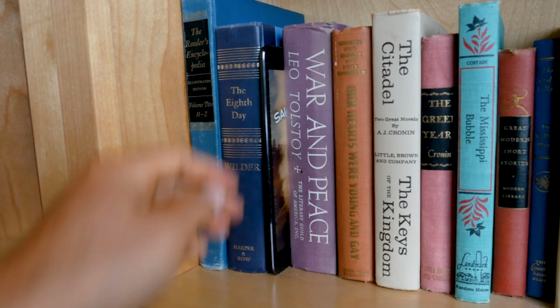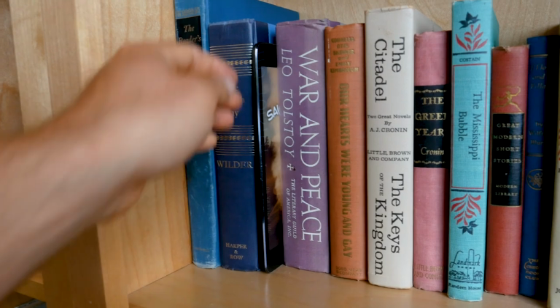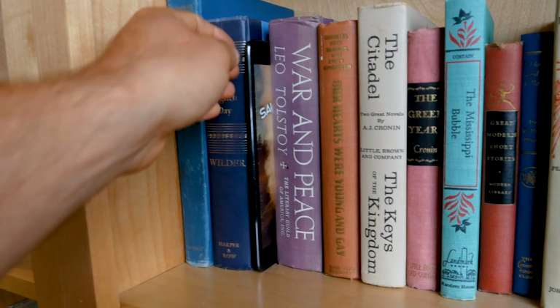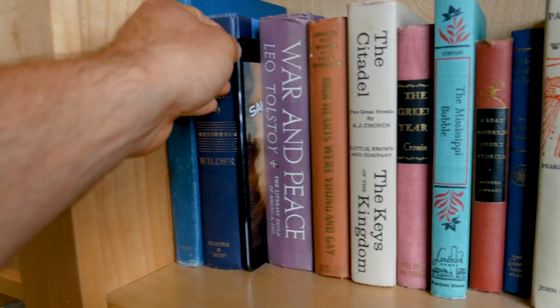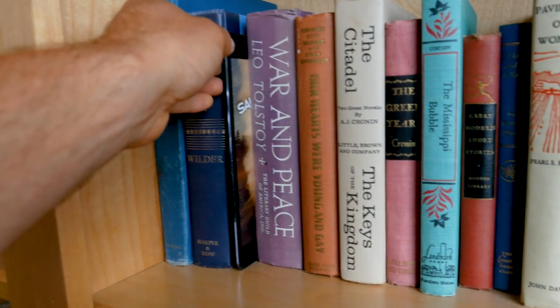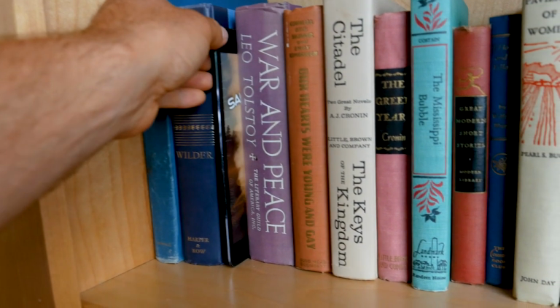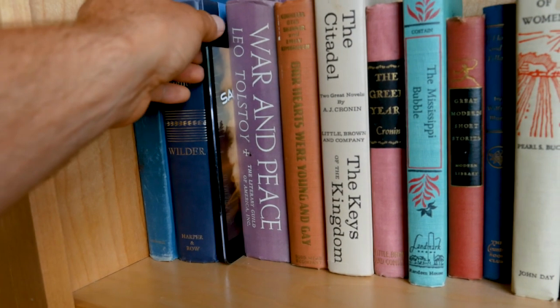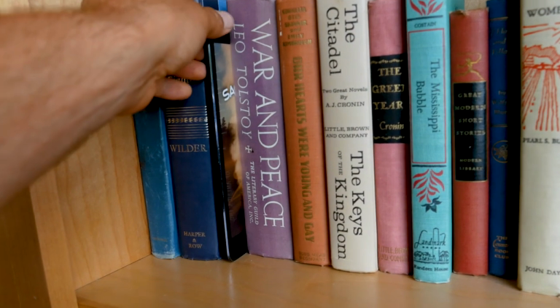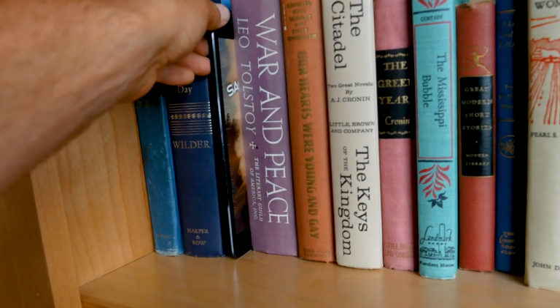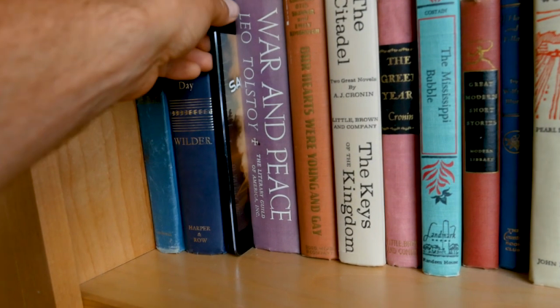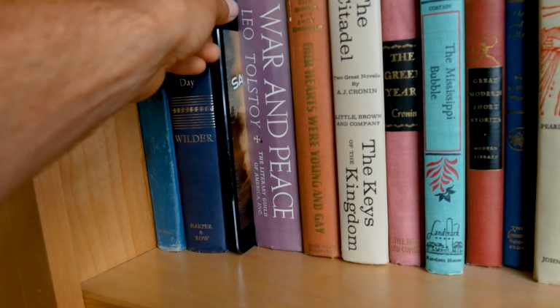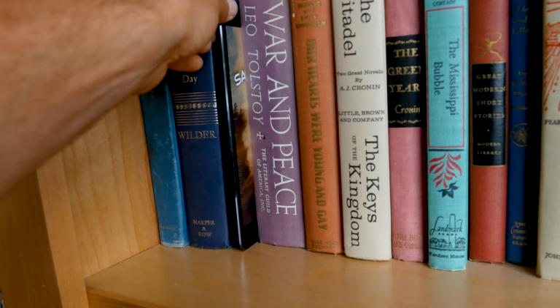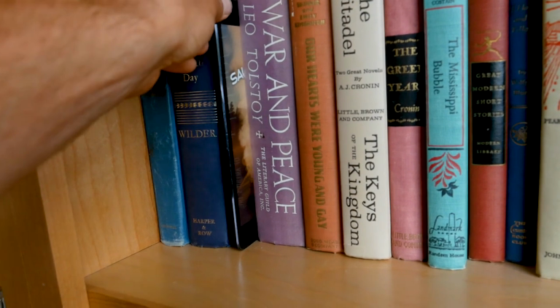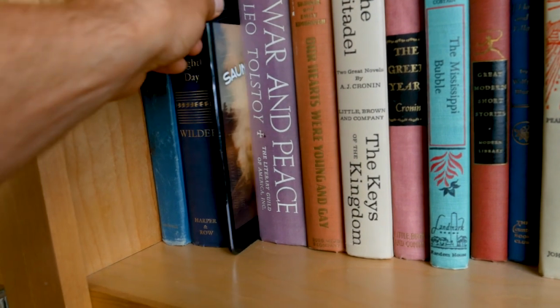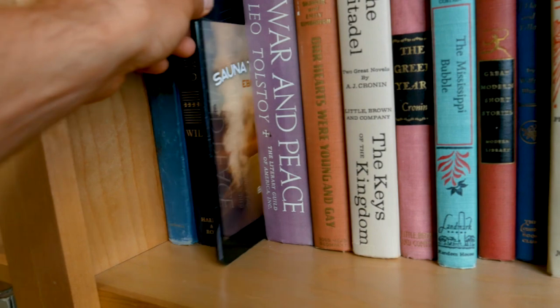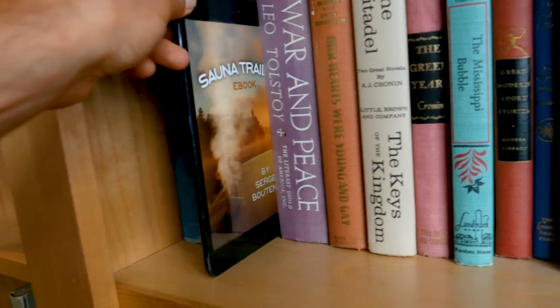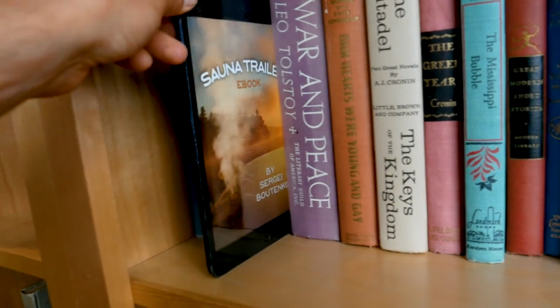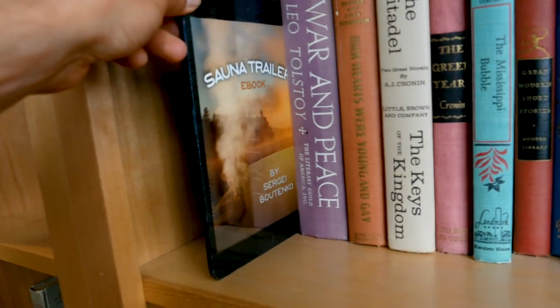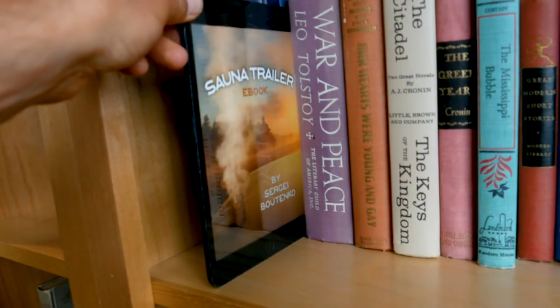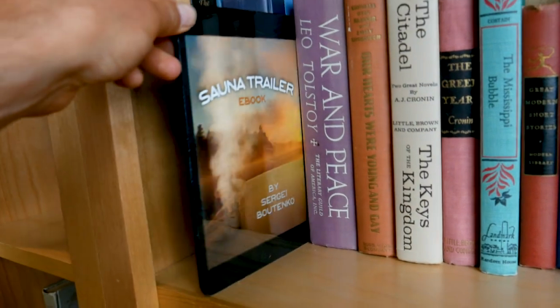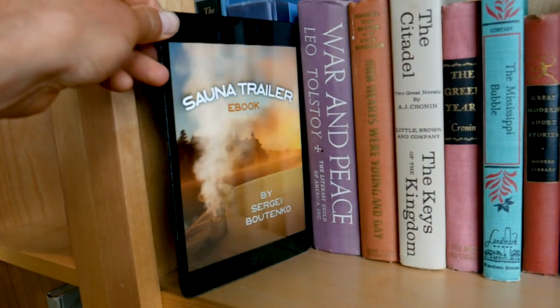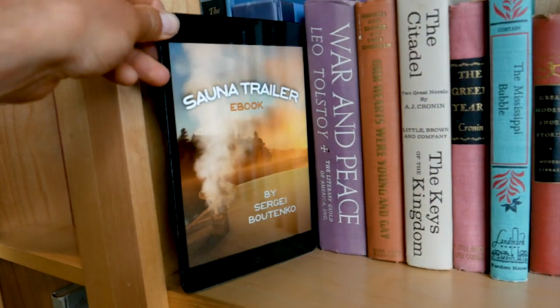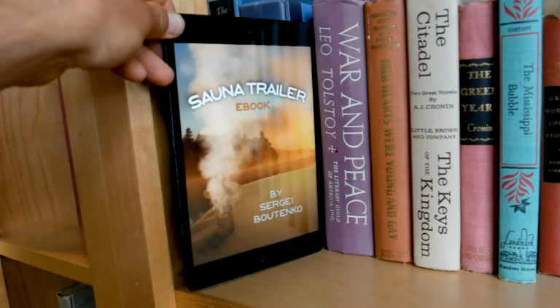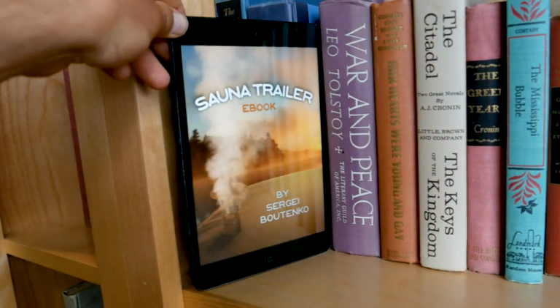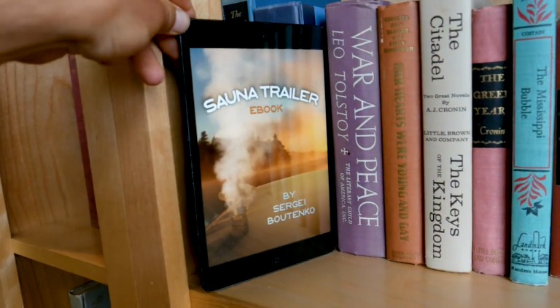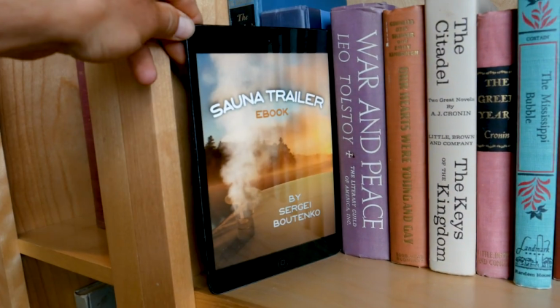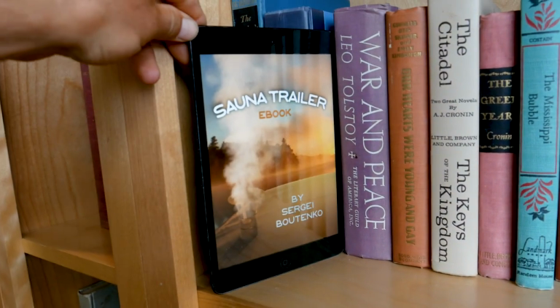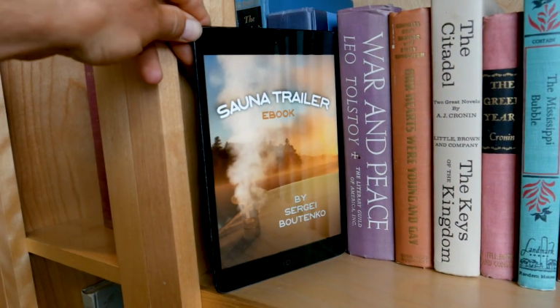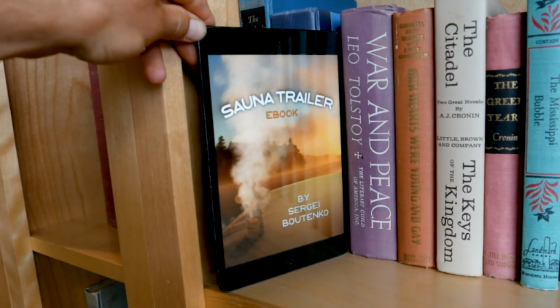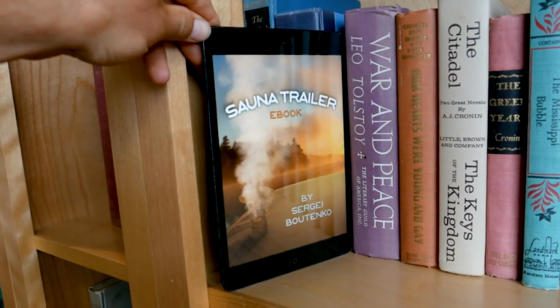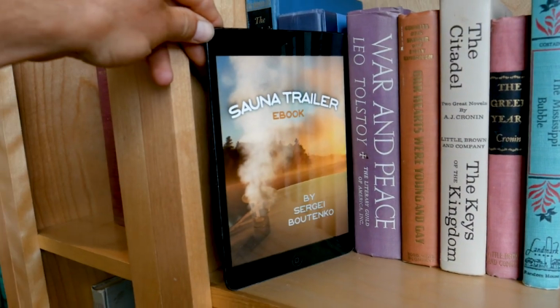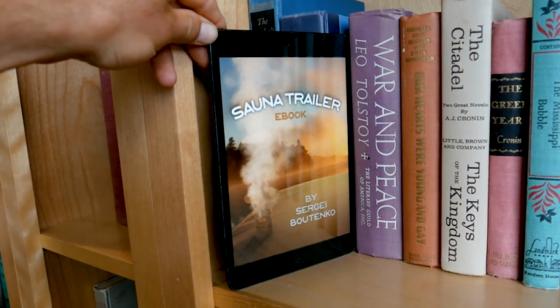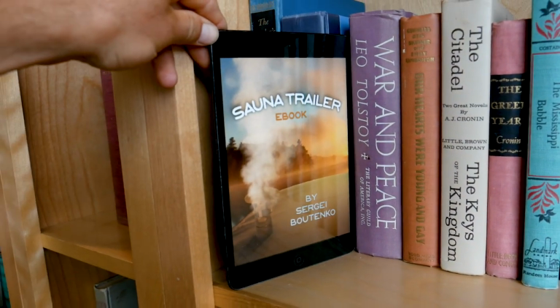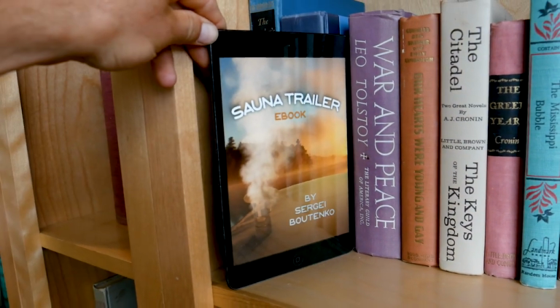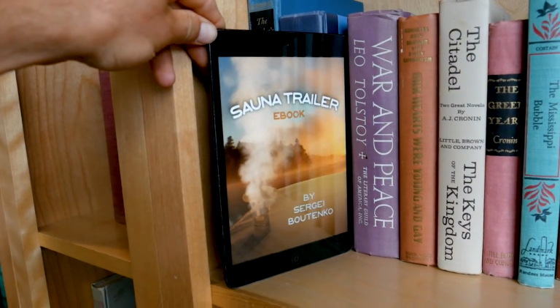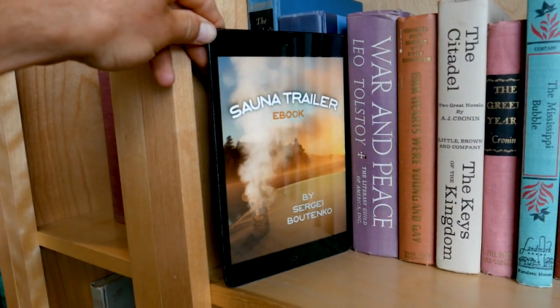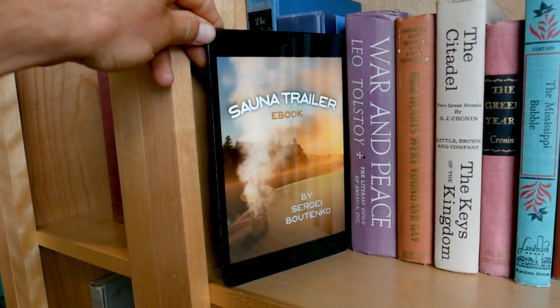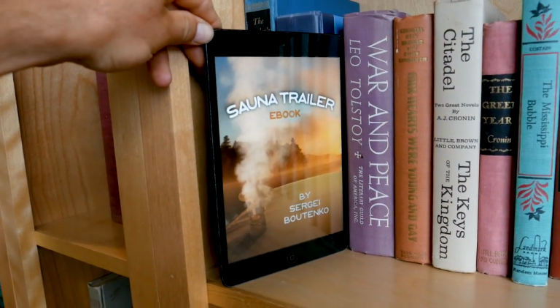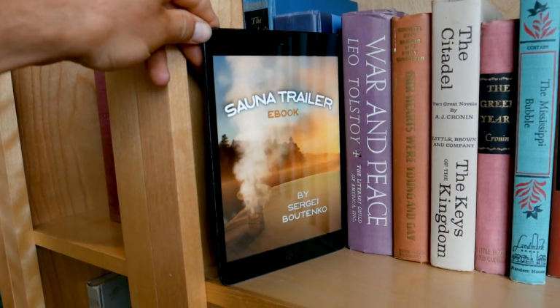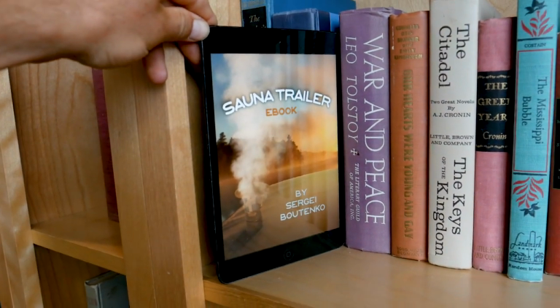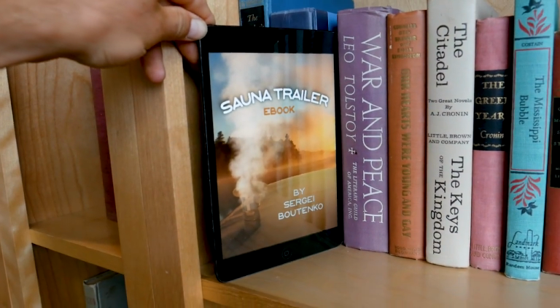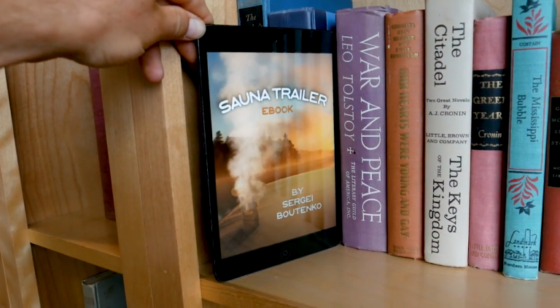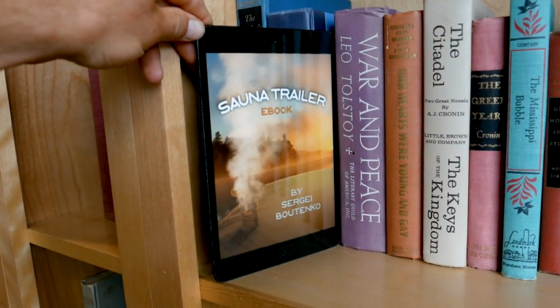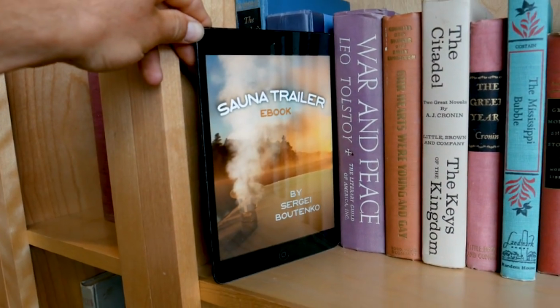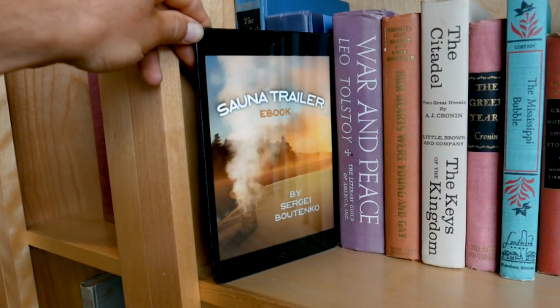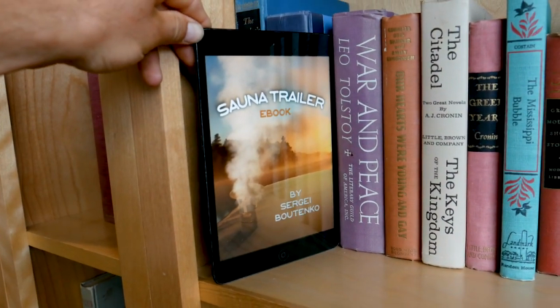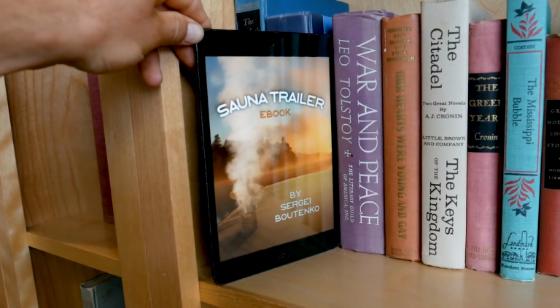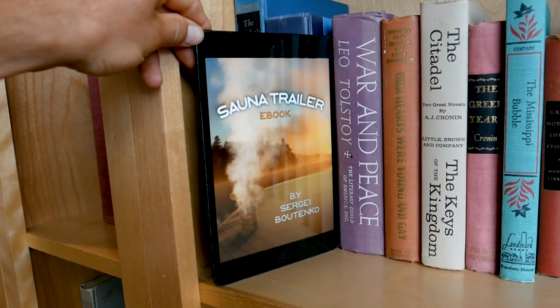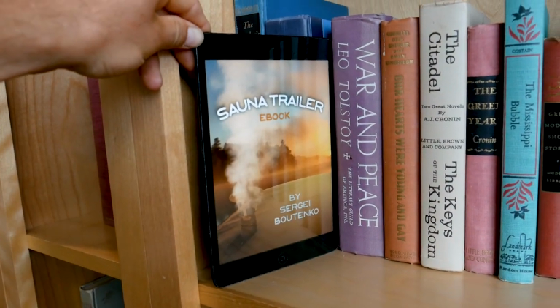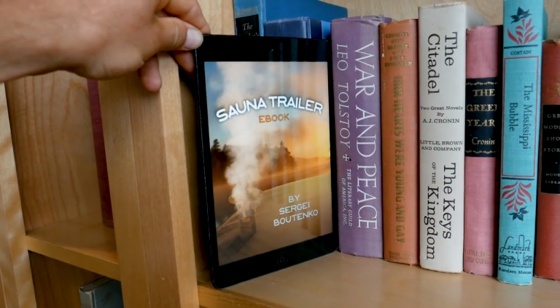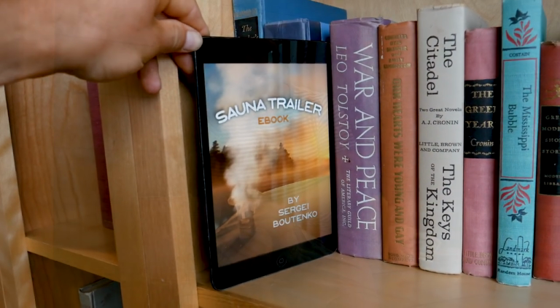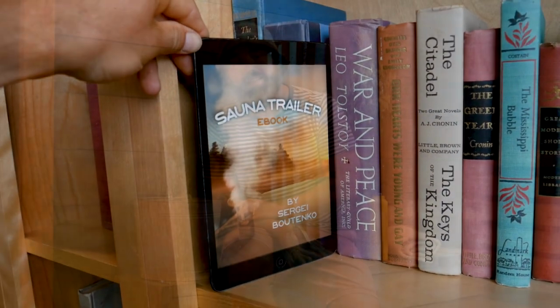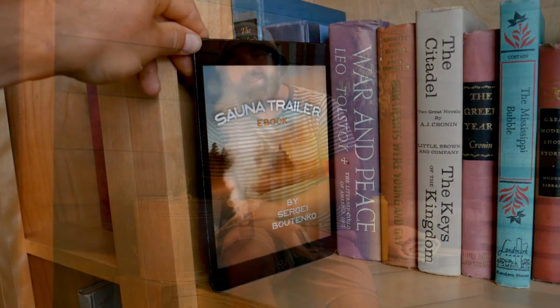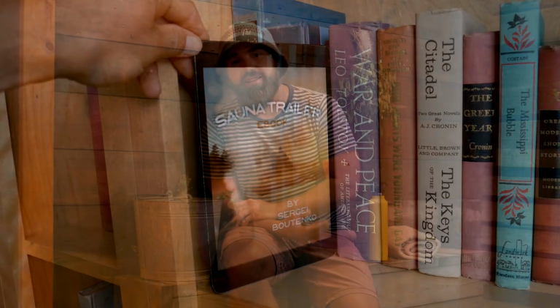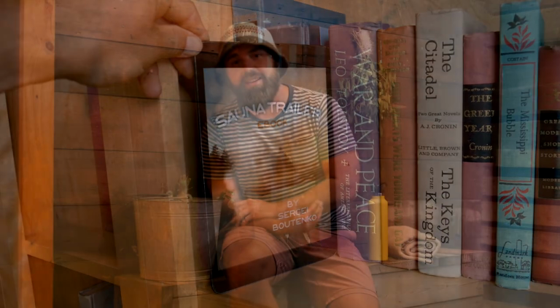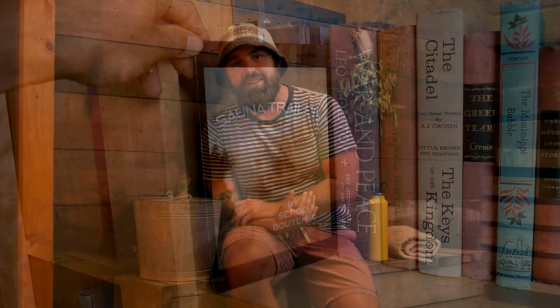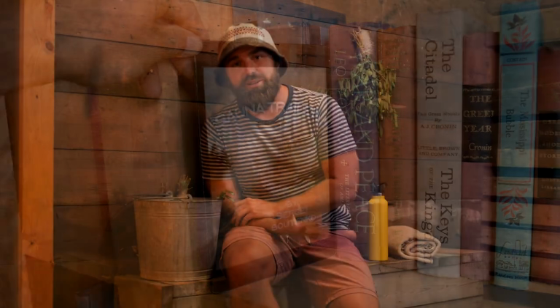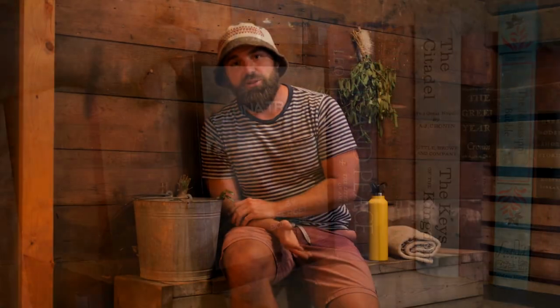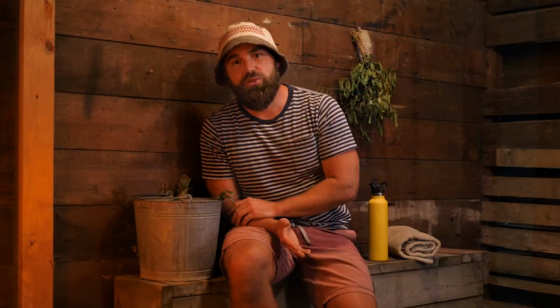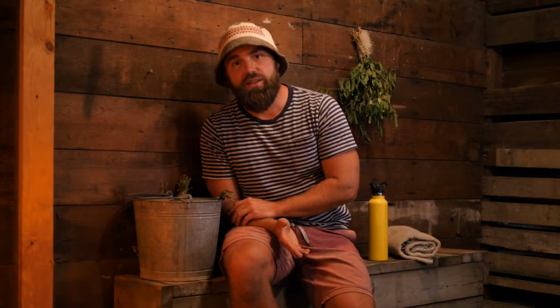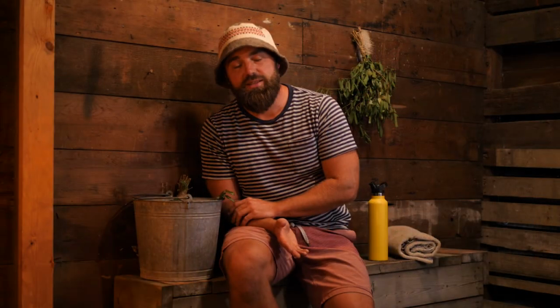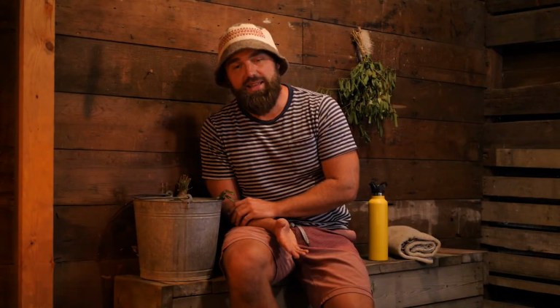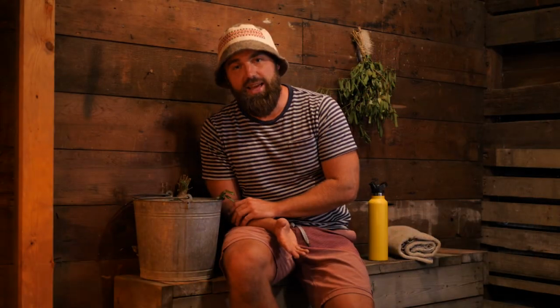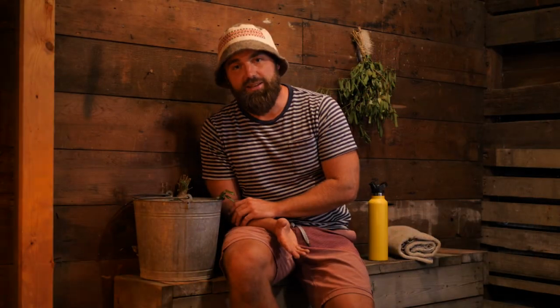The ebook will further build on the movie, so that if you decide to build your own trailer, you can follow my lead and do just that.